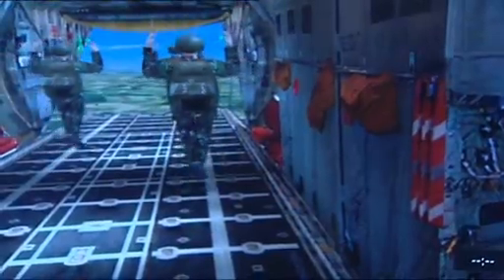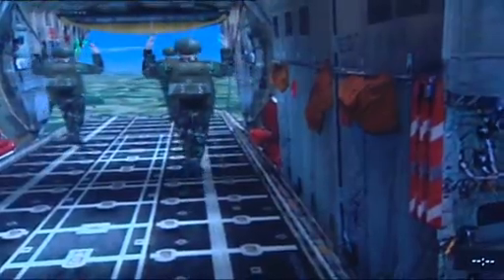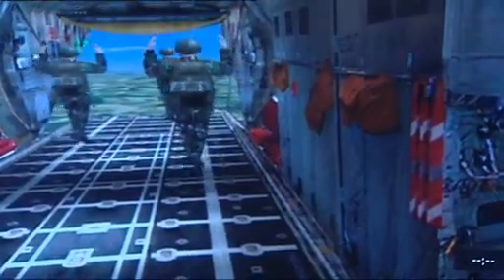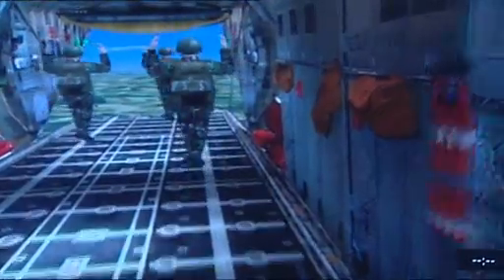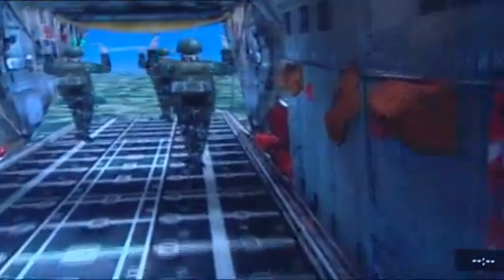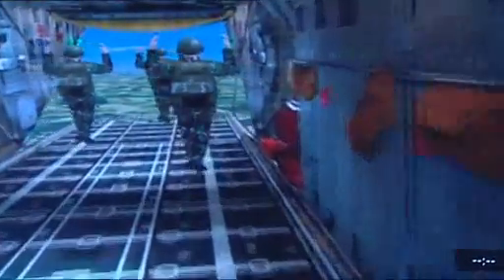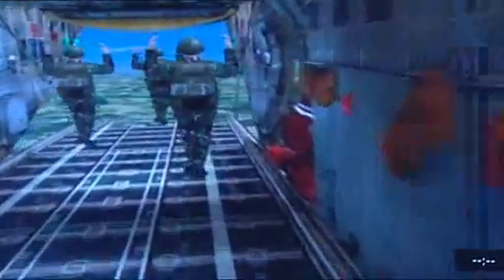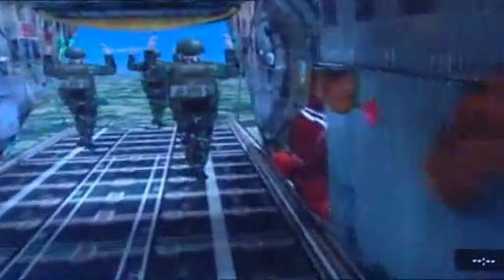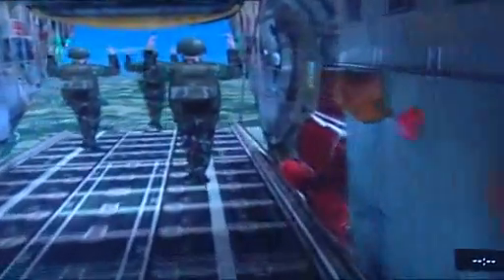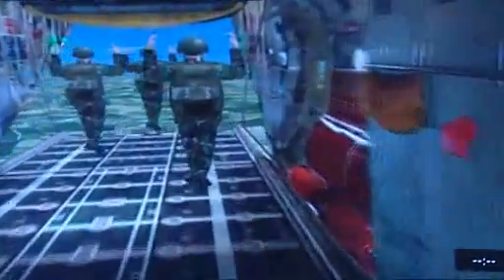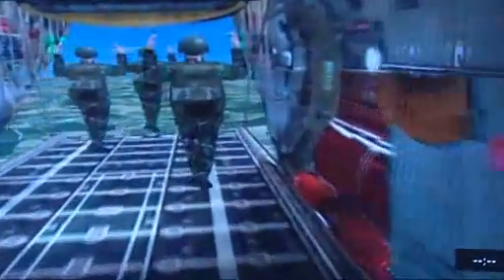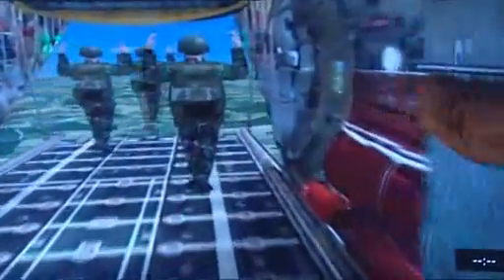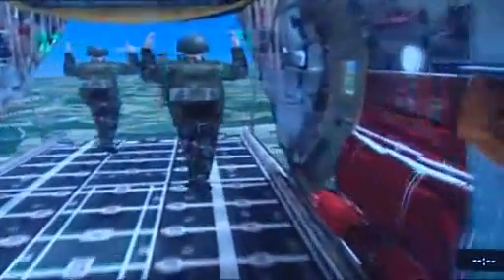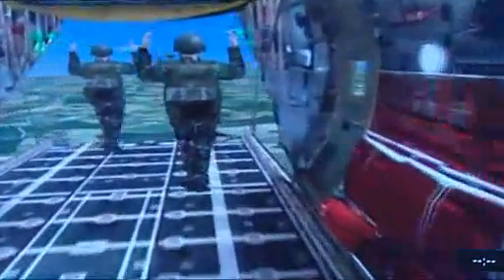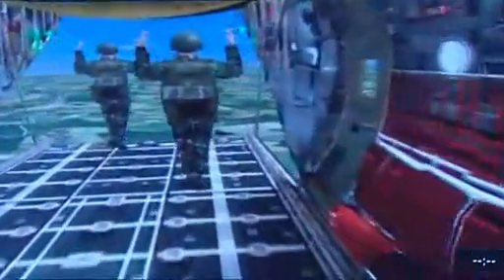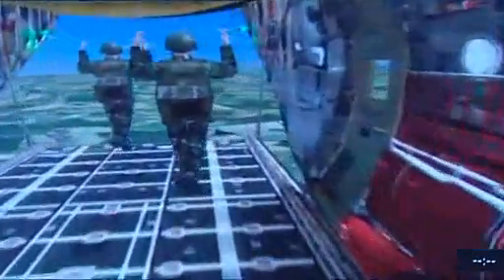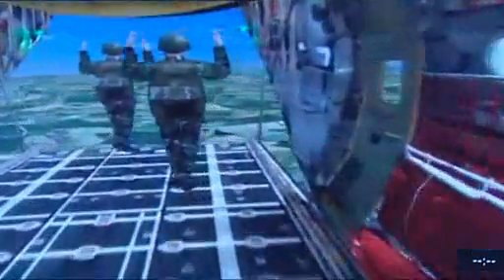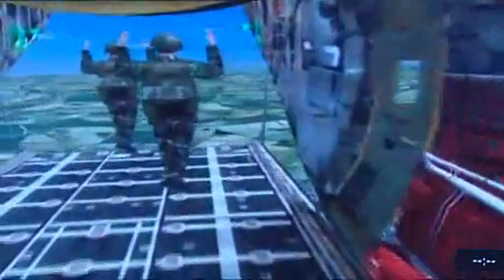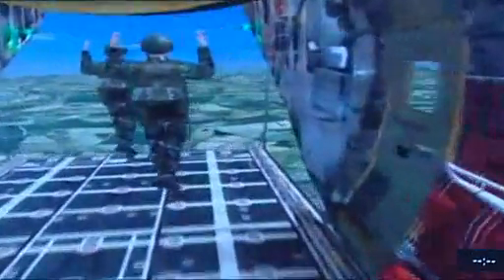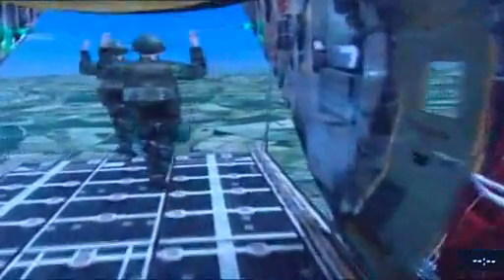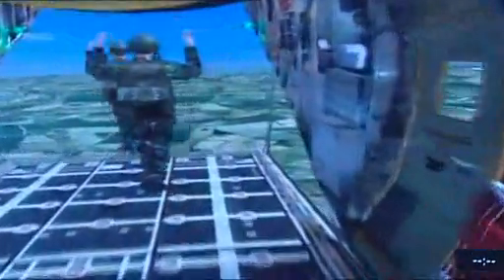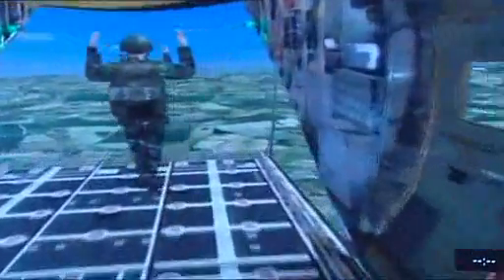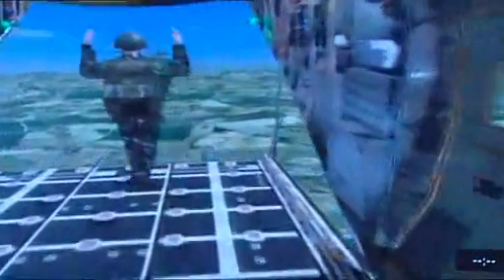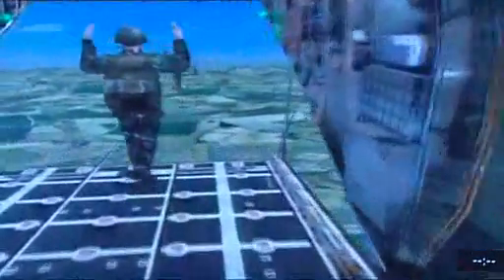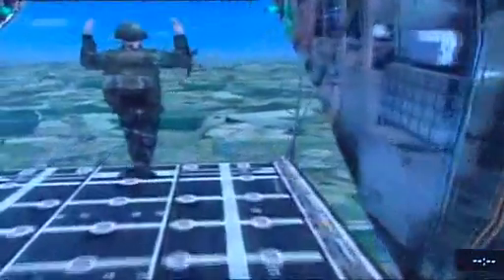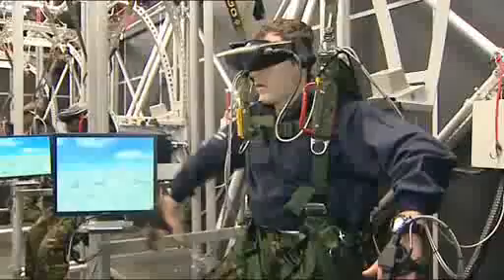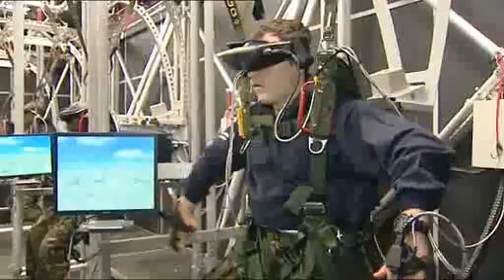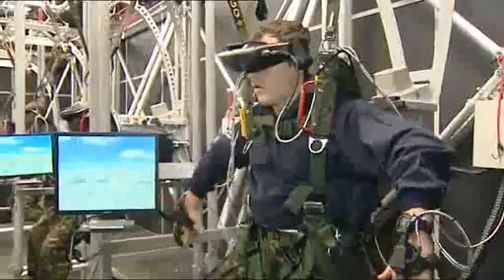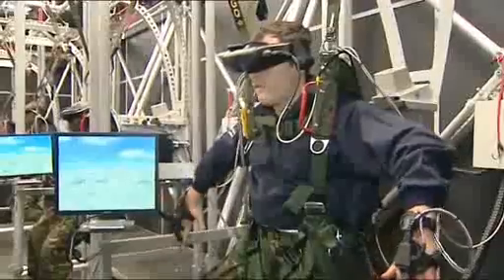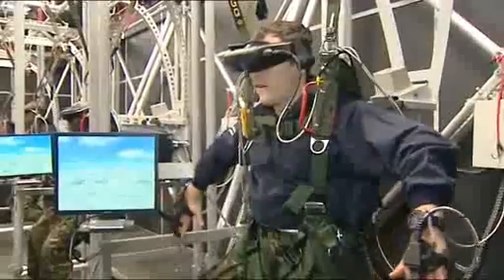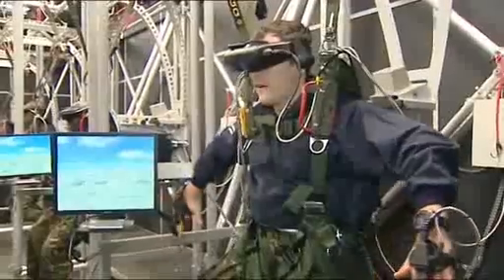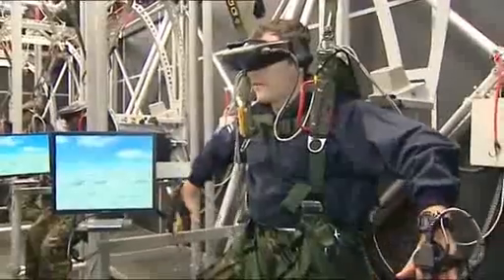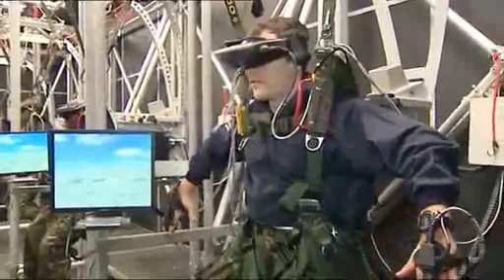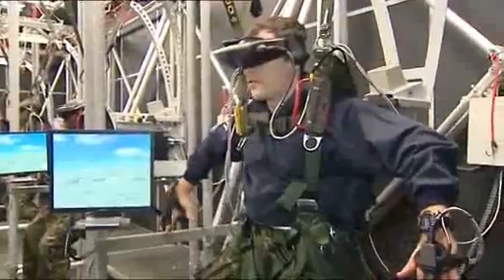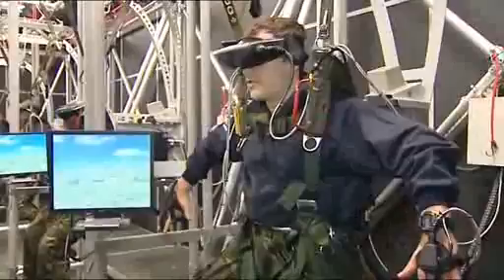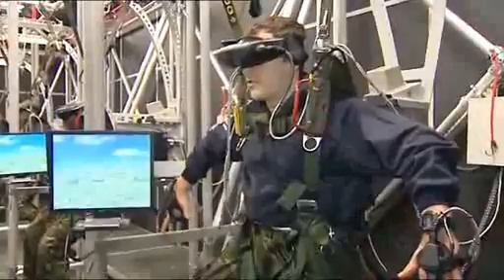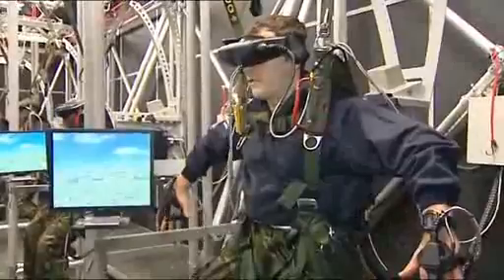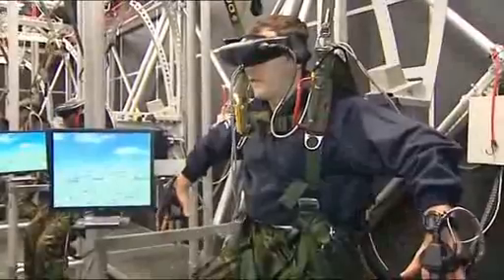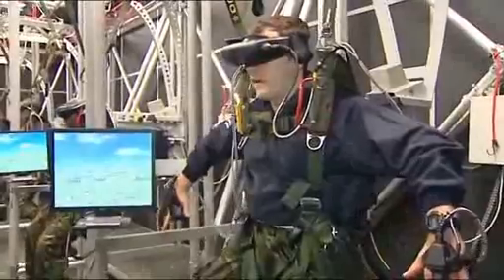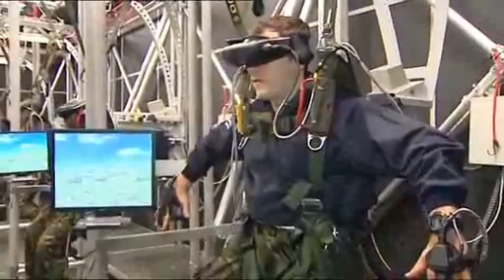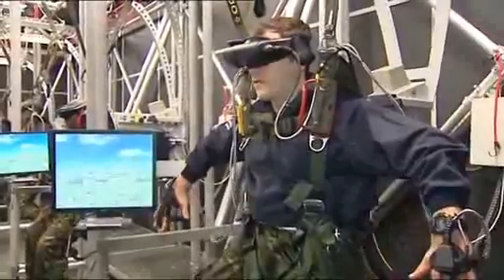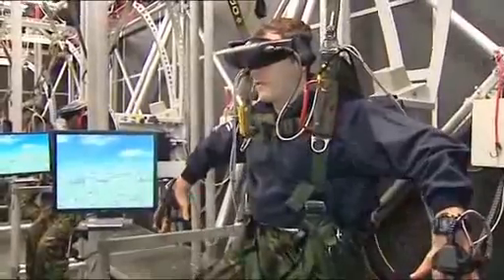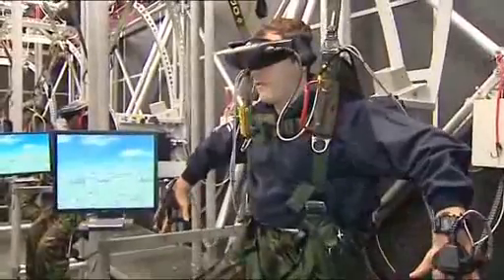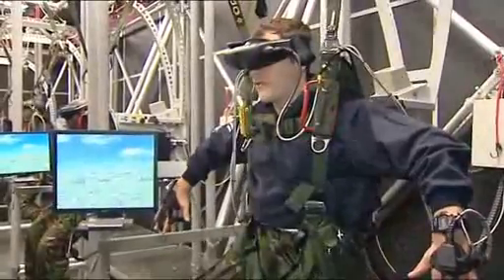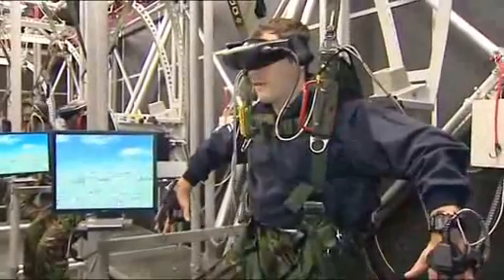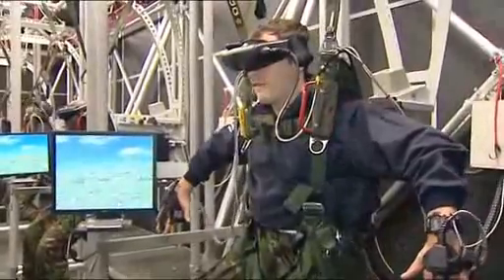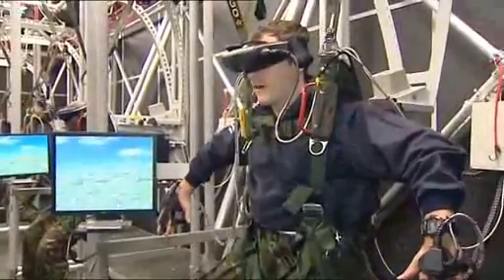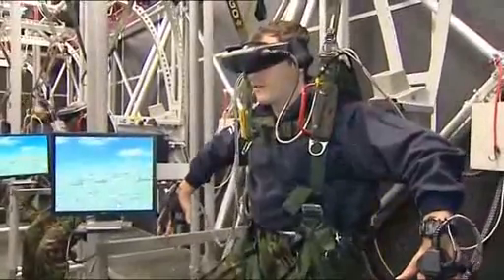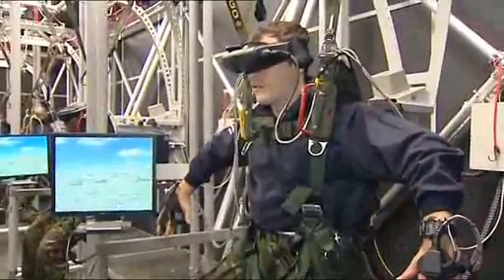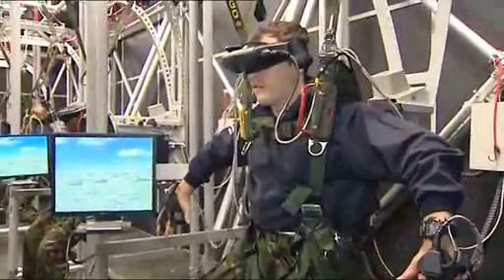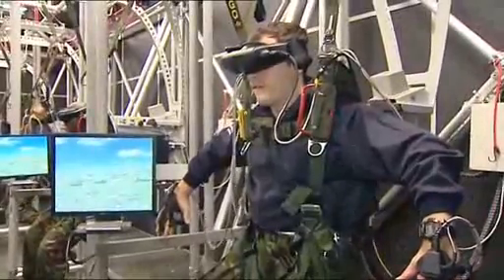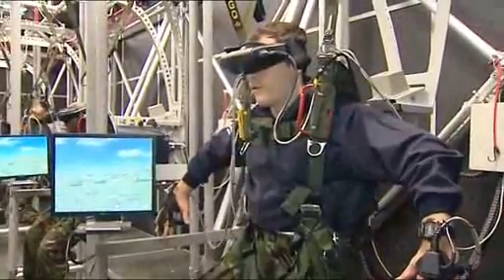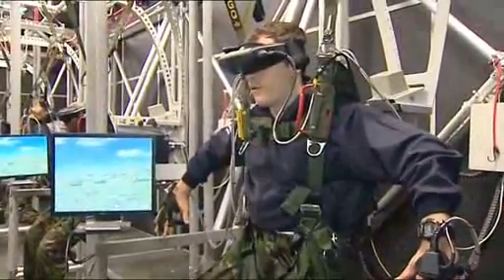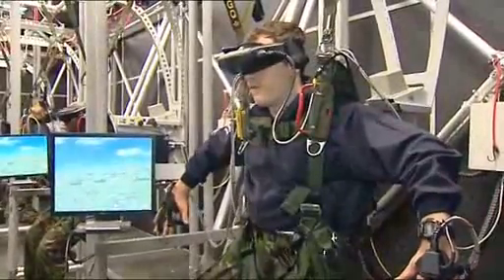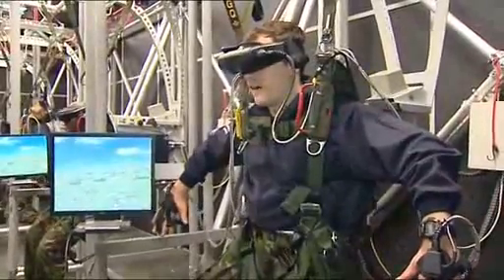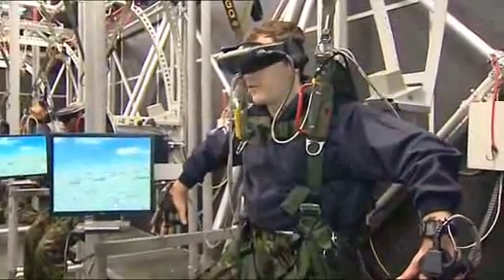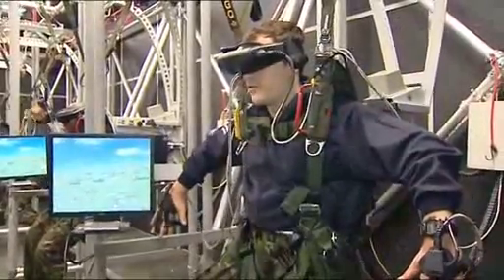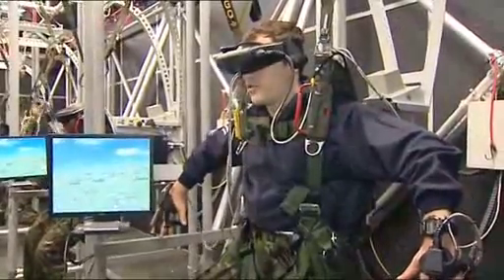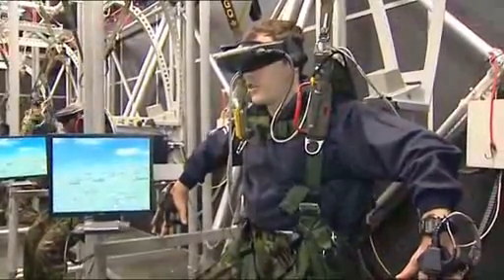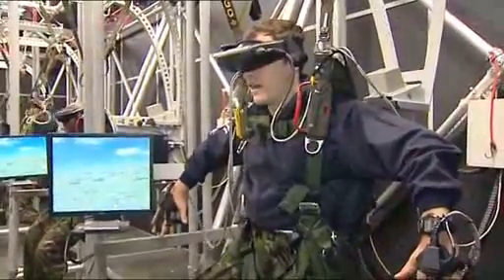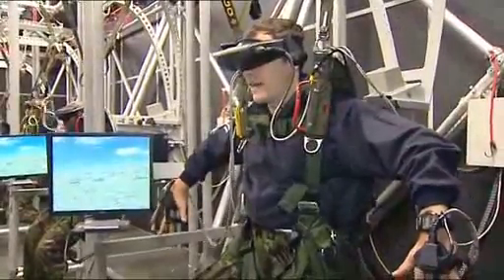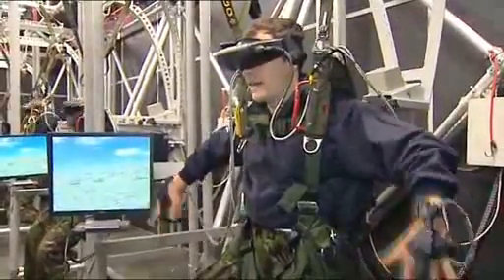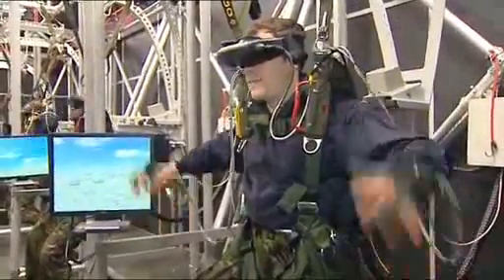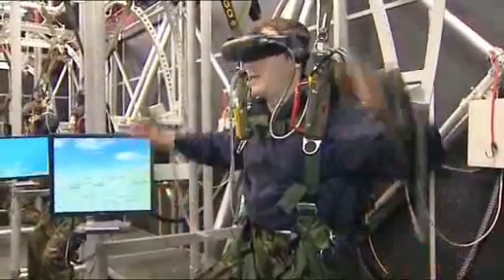This is the future of parachute training. 1,000, 2,000, 3,000, 4,000 — check canopy.